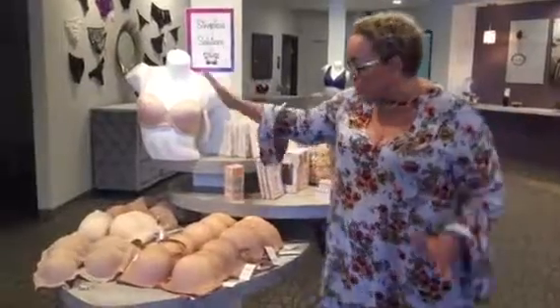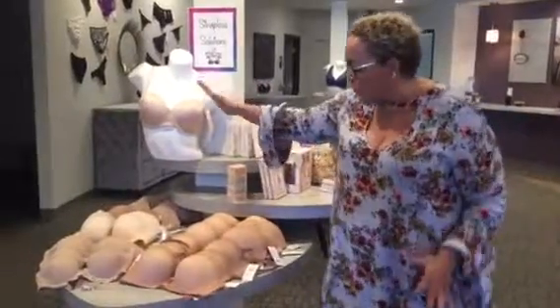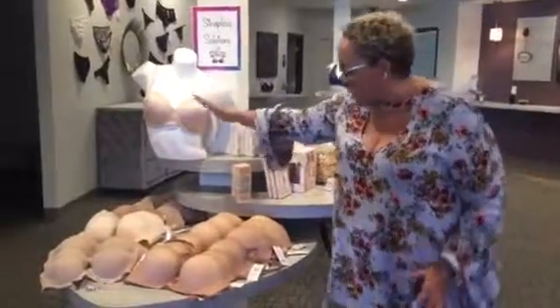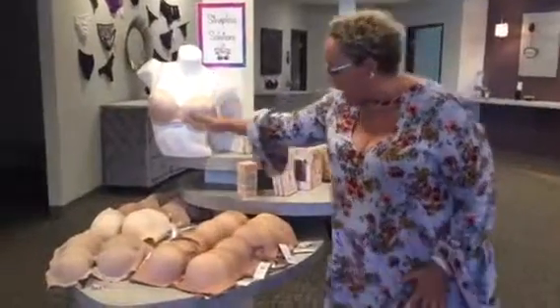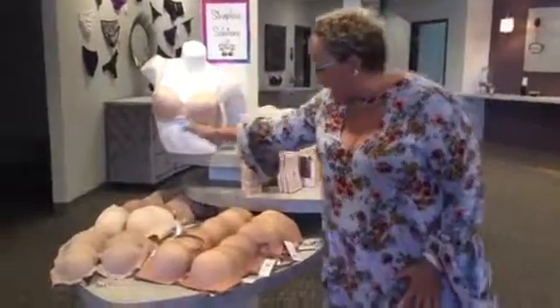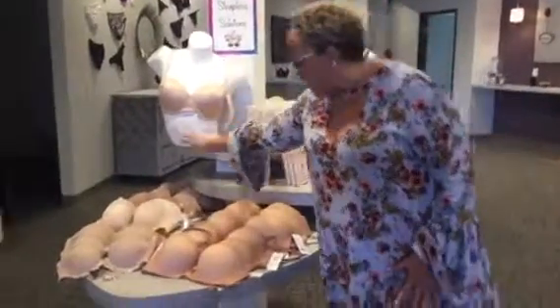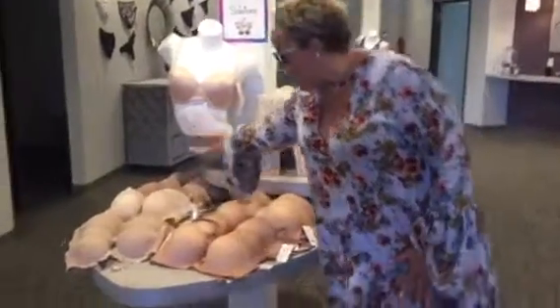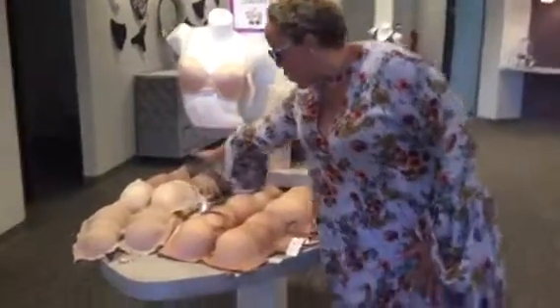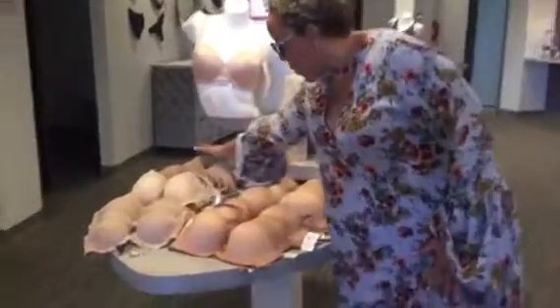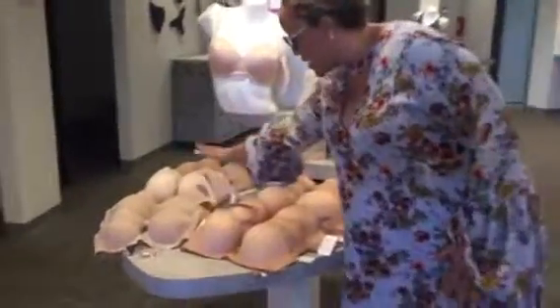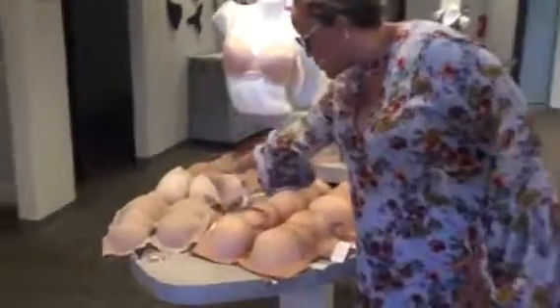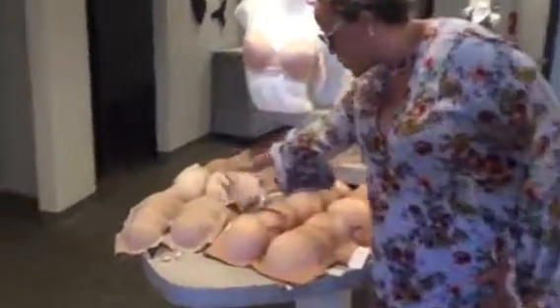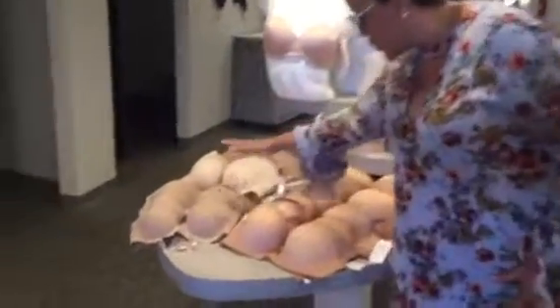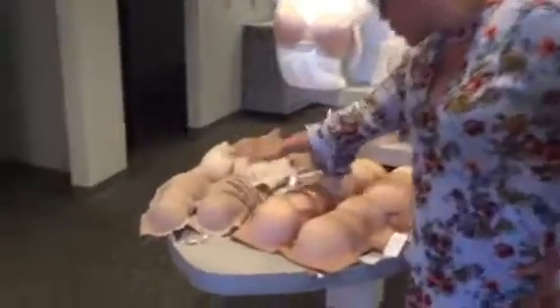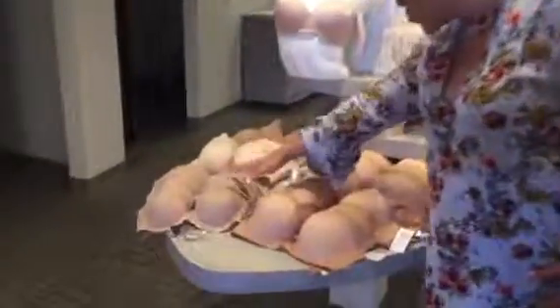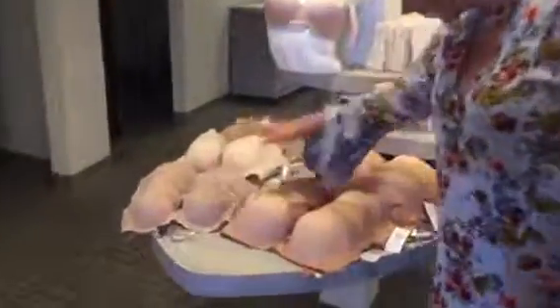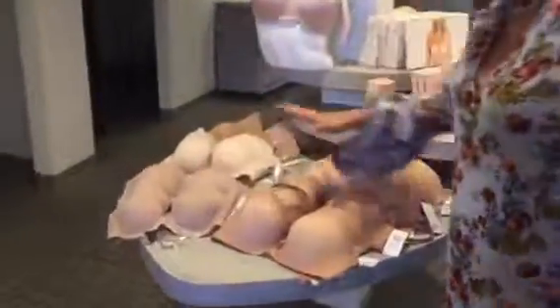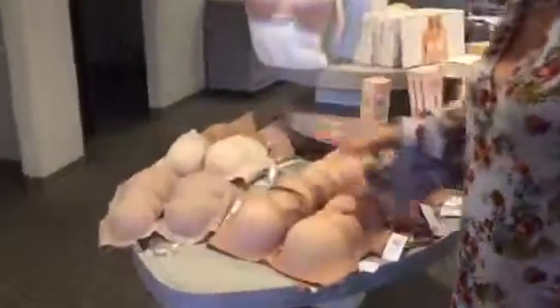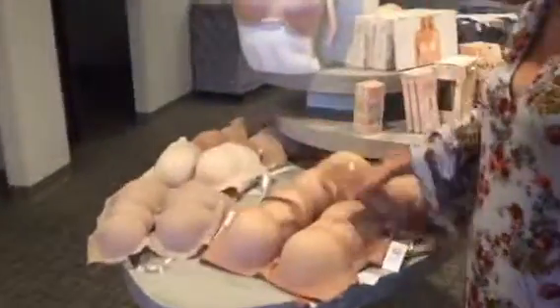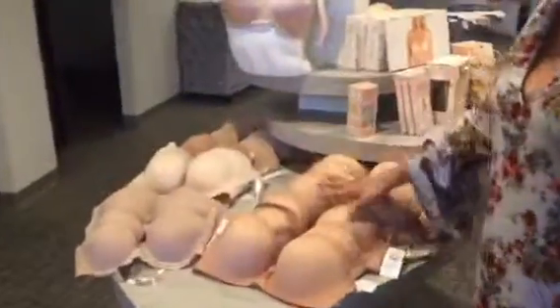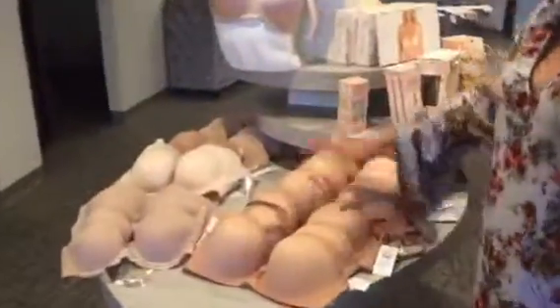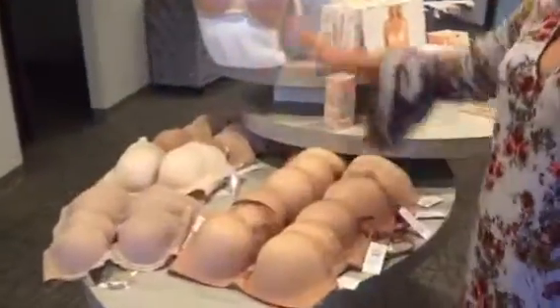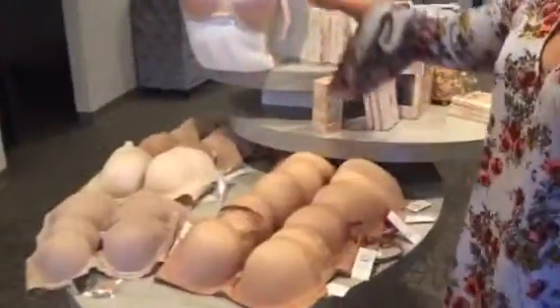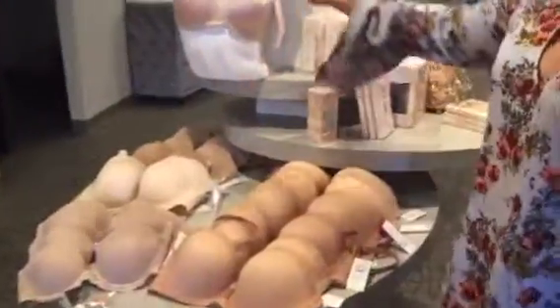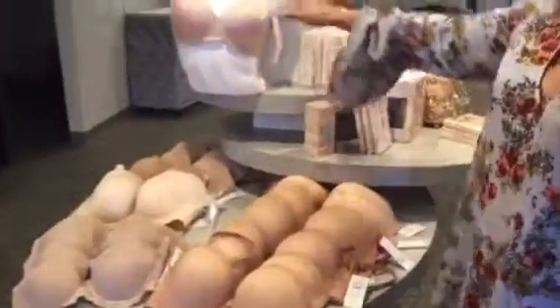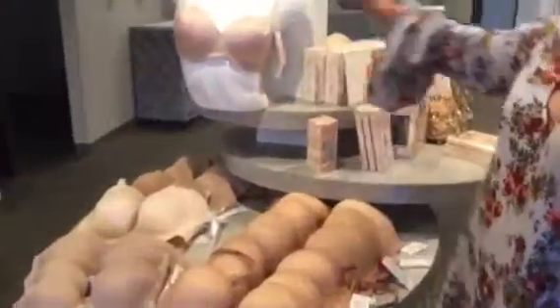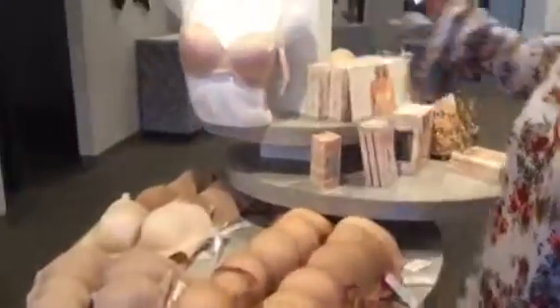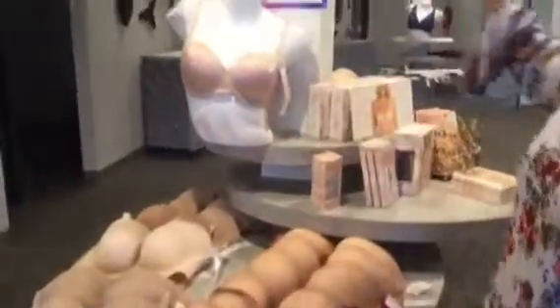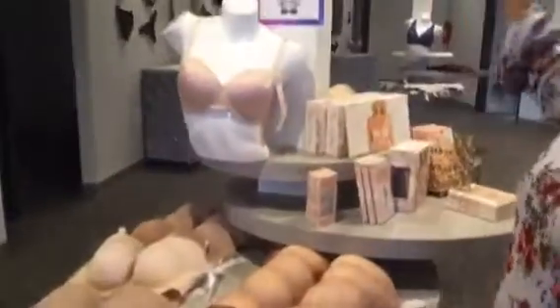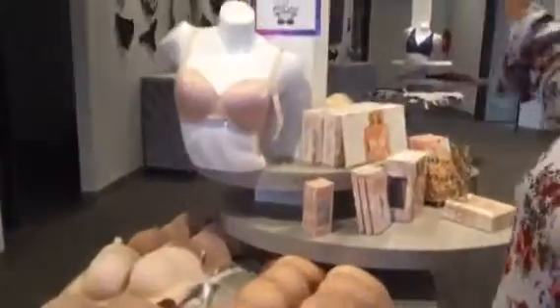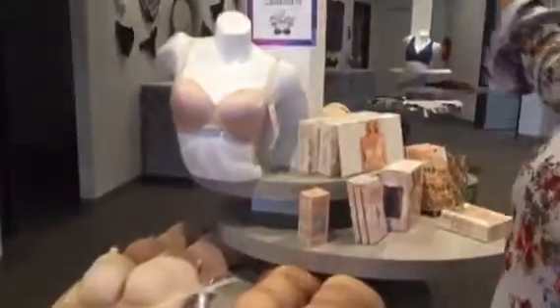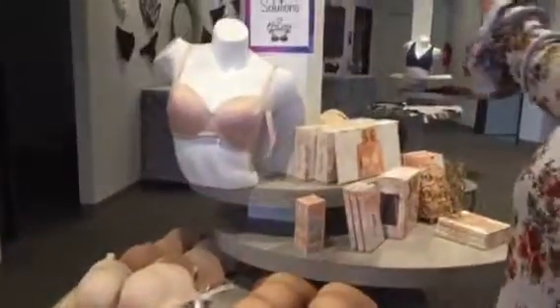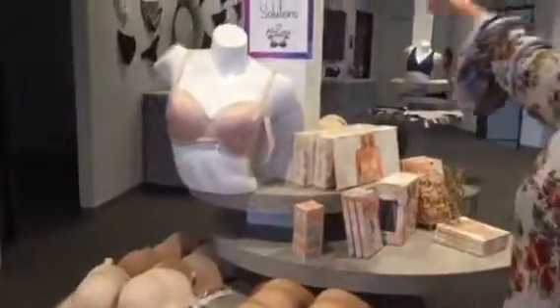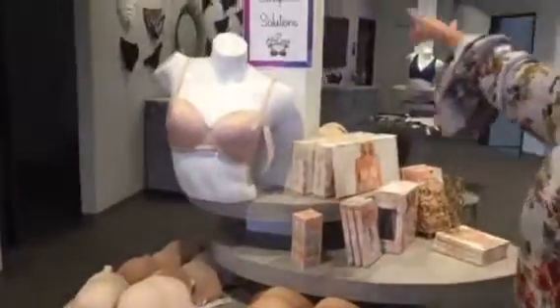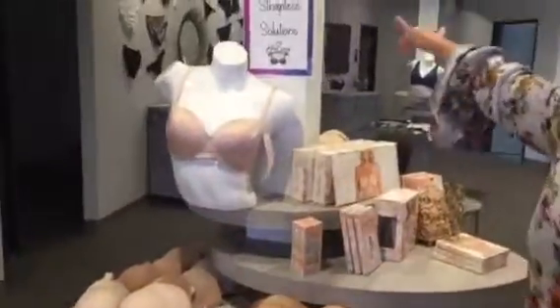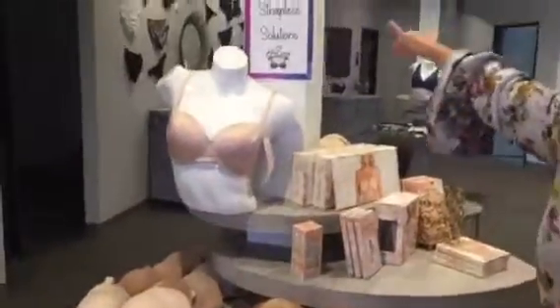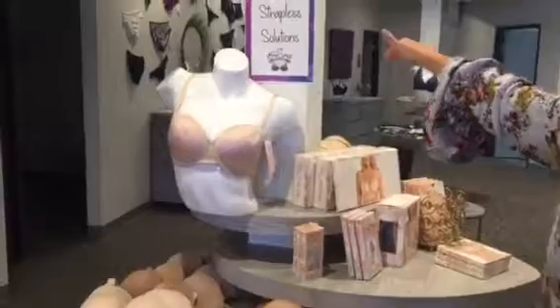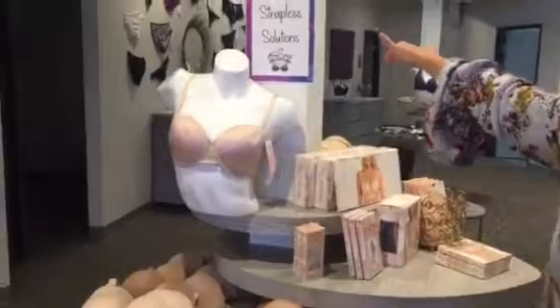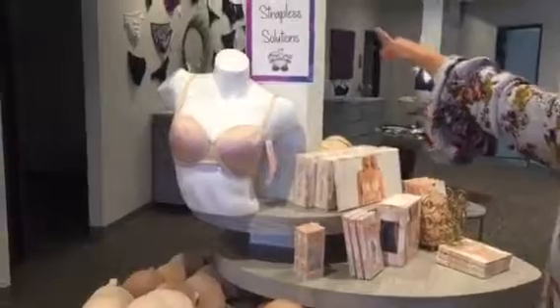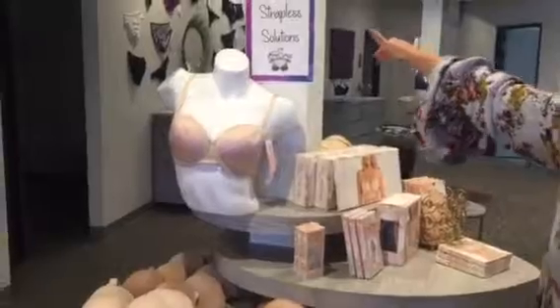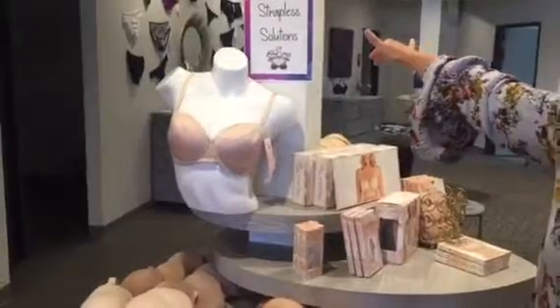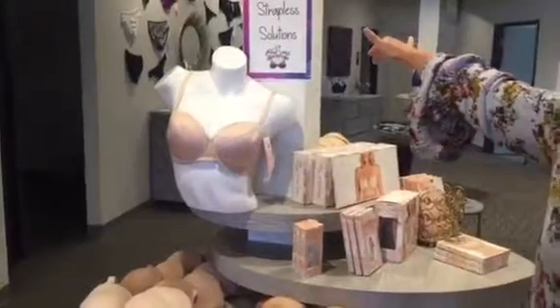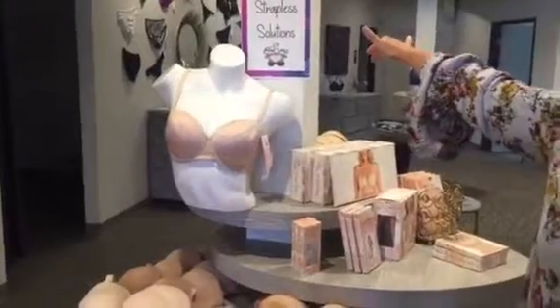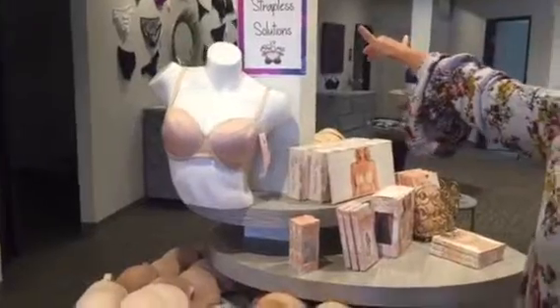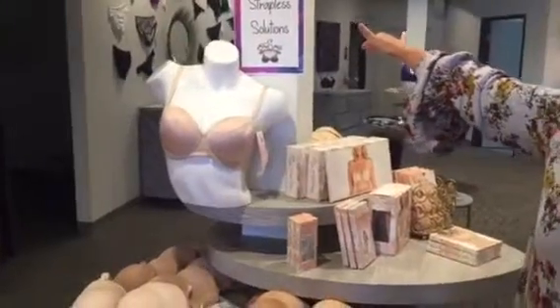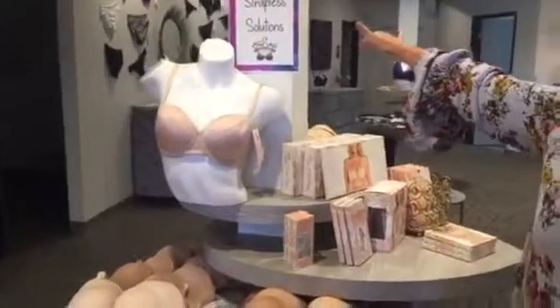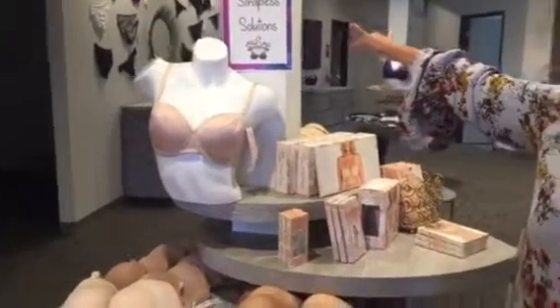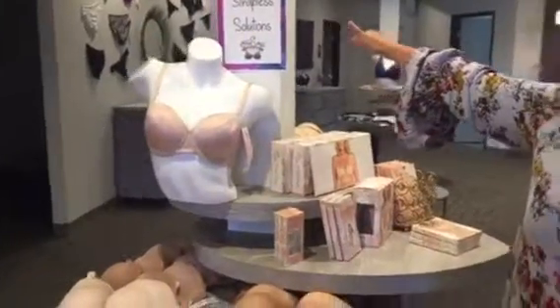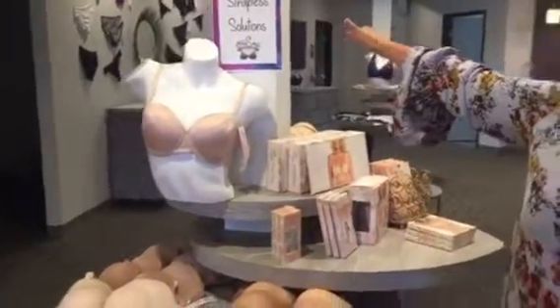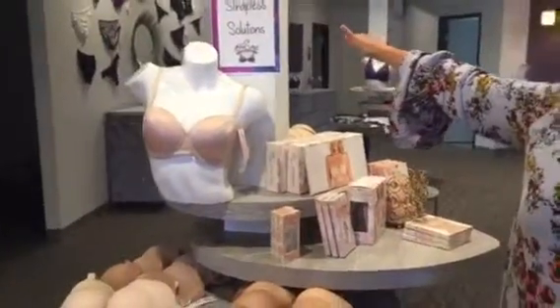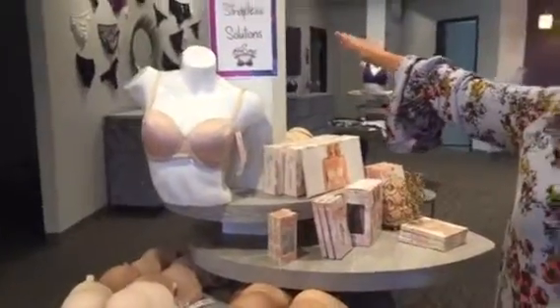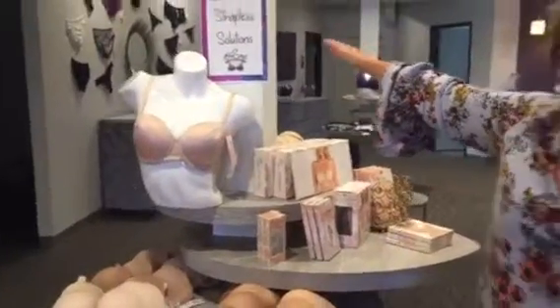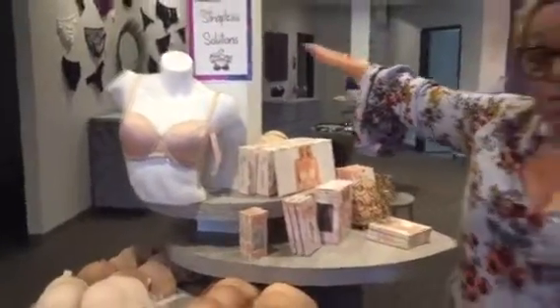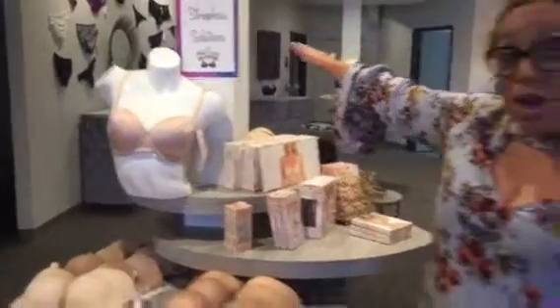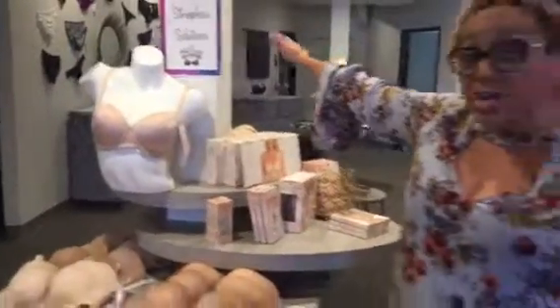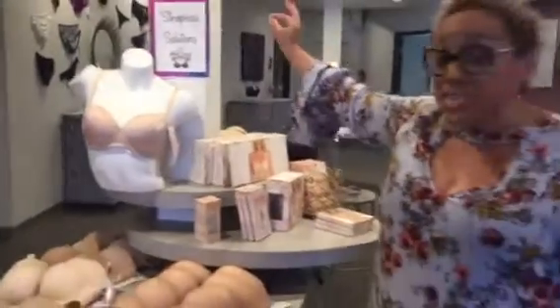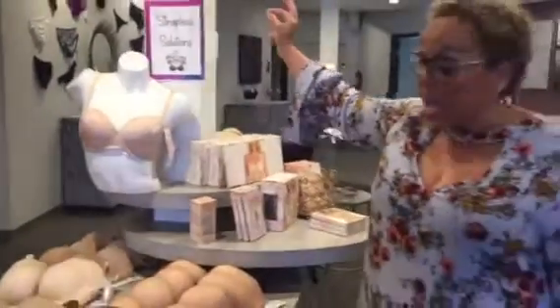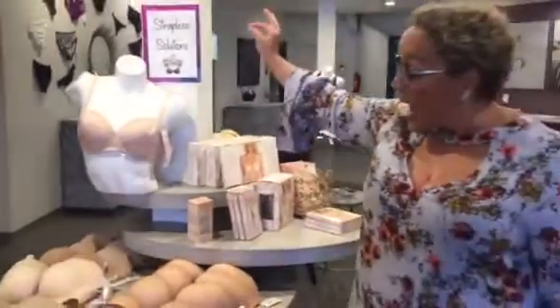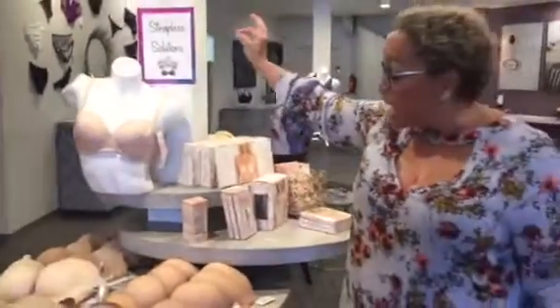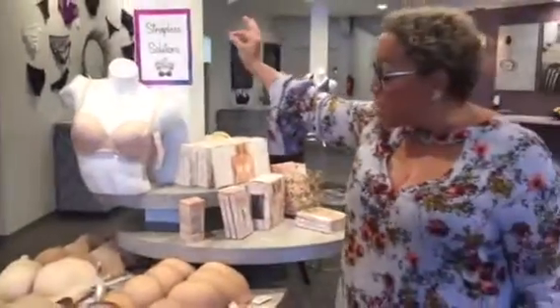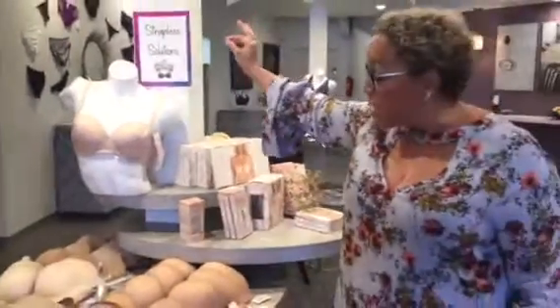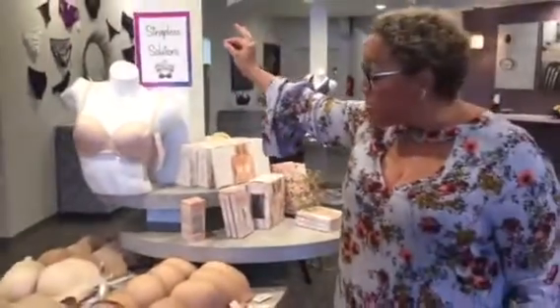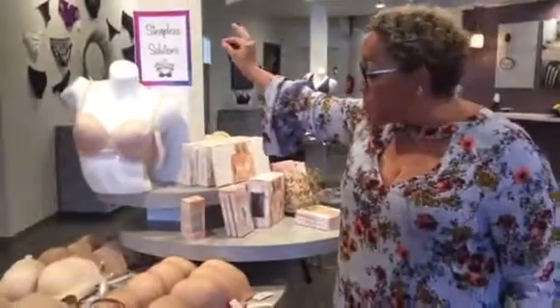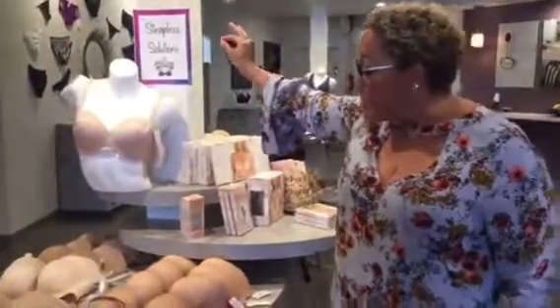We have six different styles of strapless bras at a minimum.